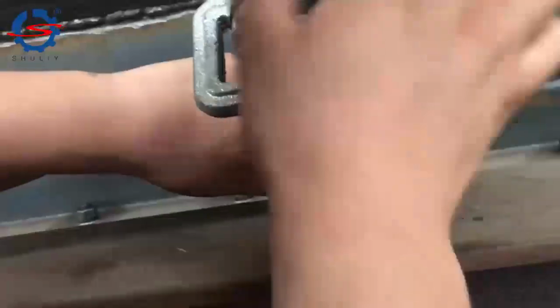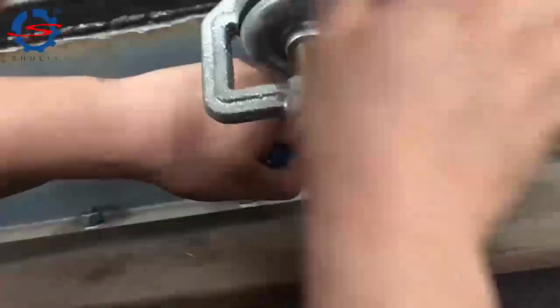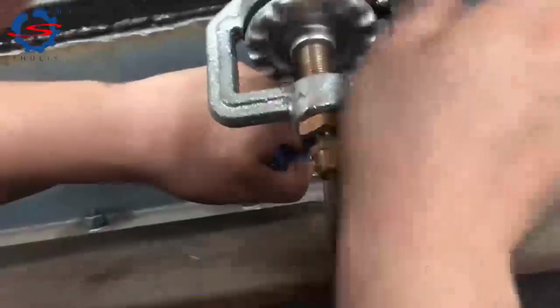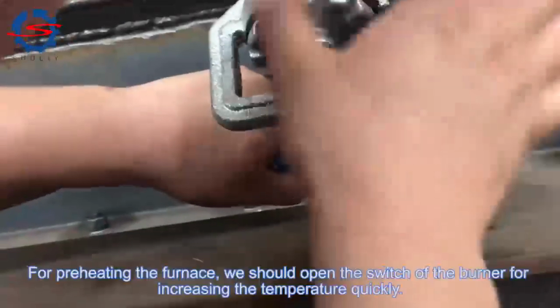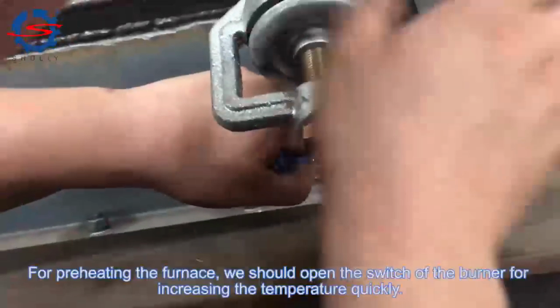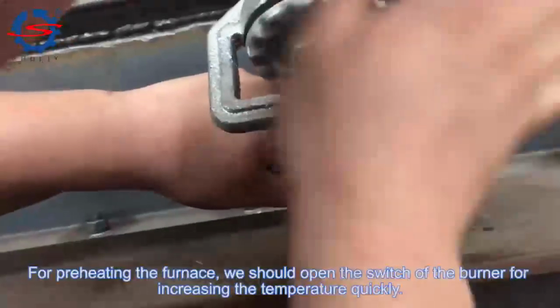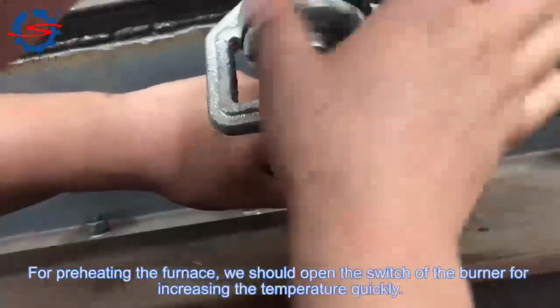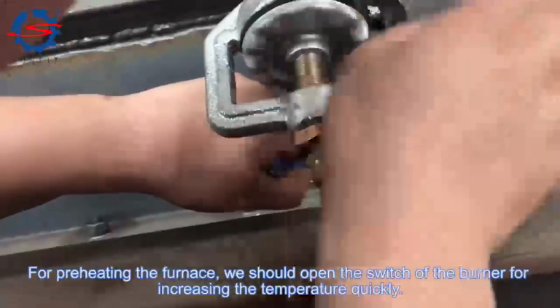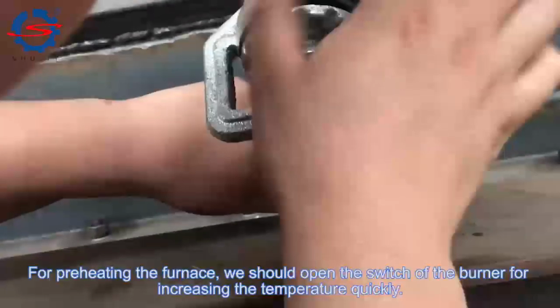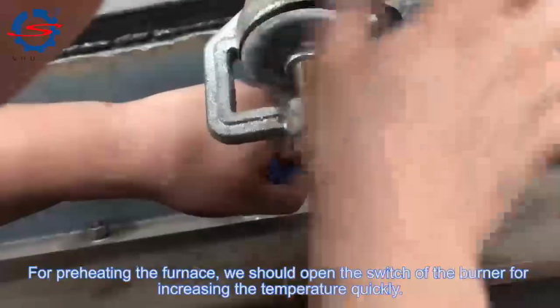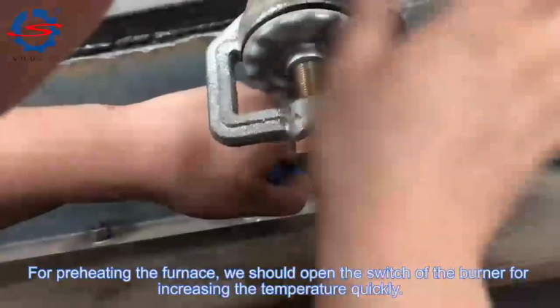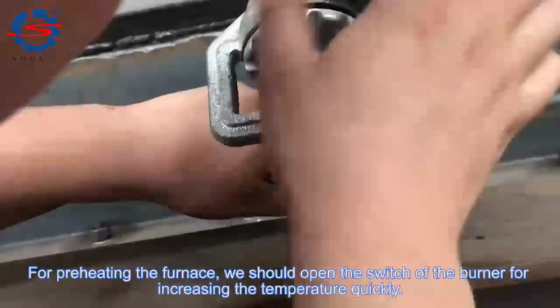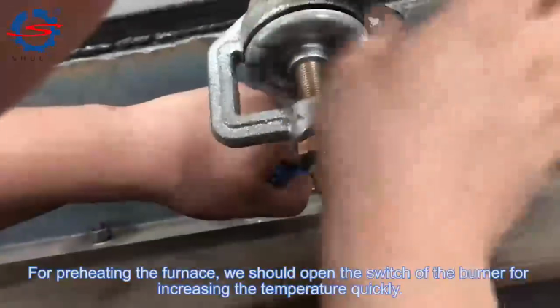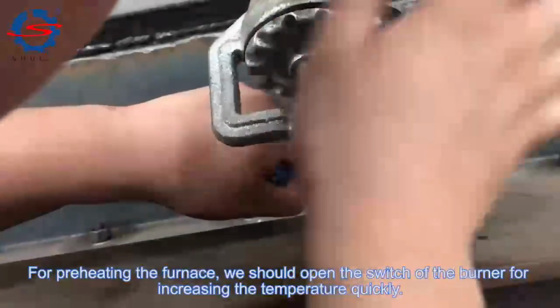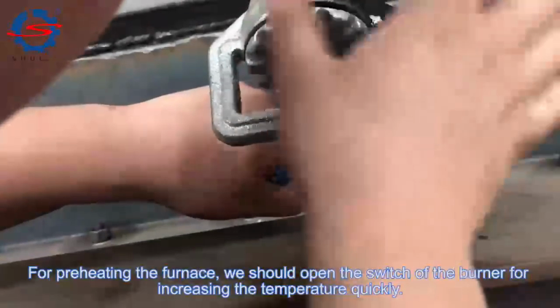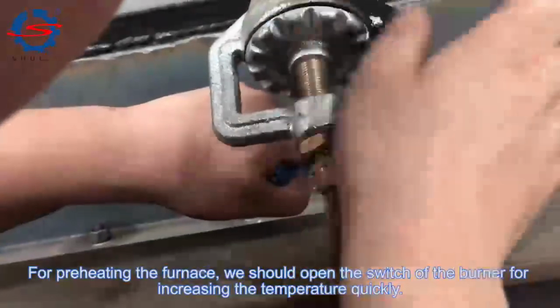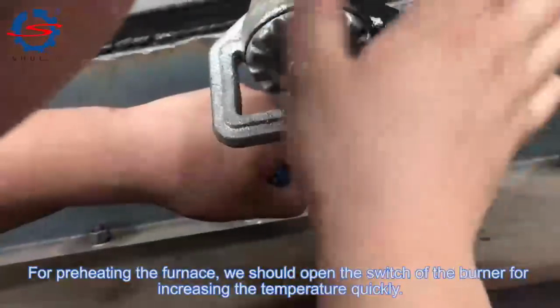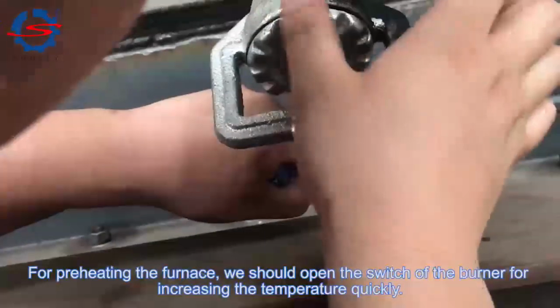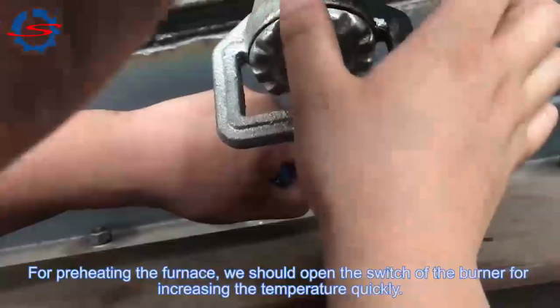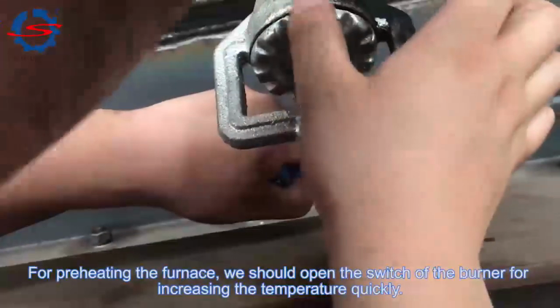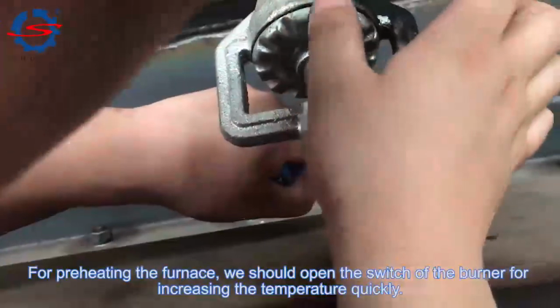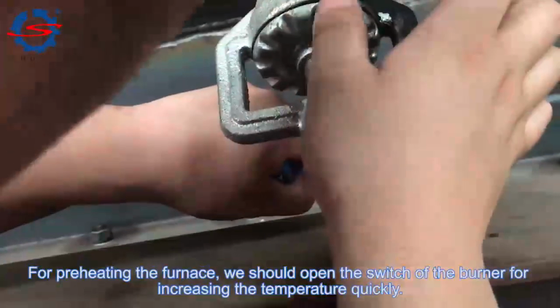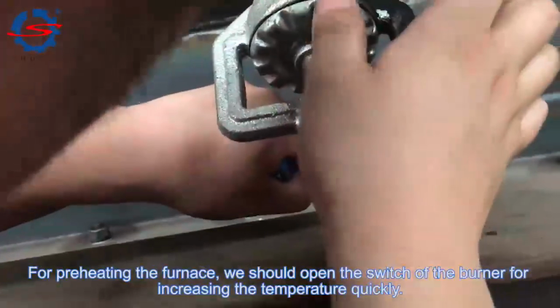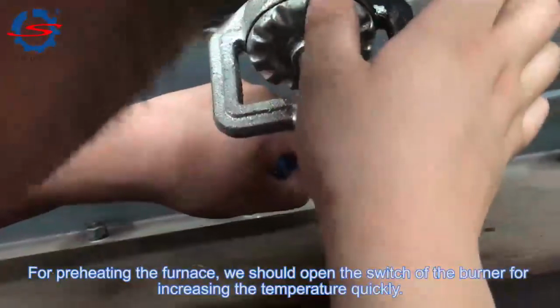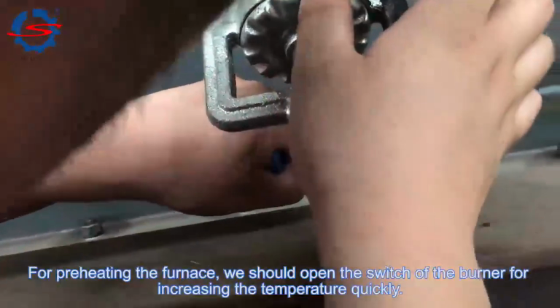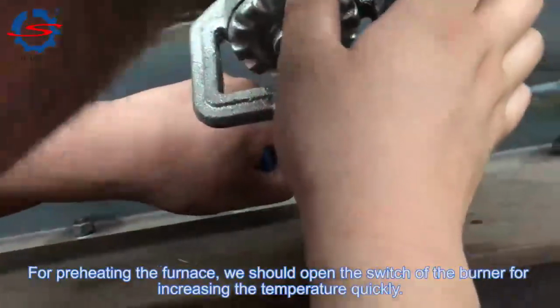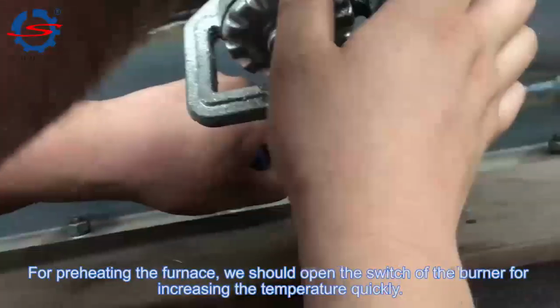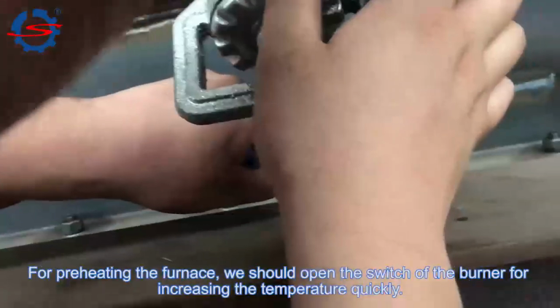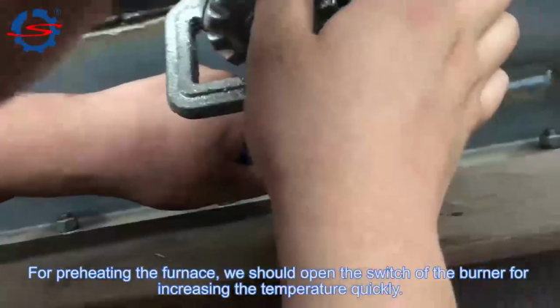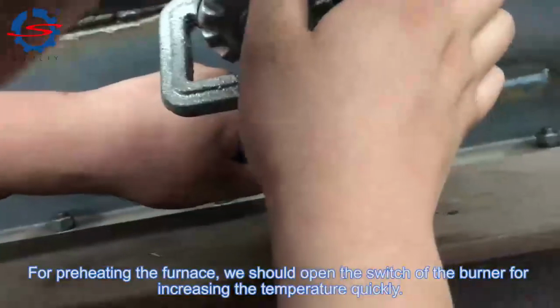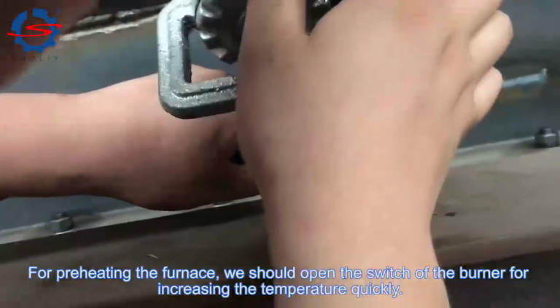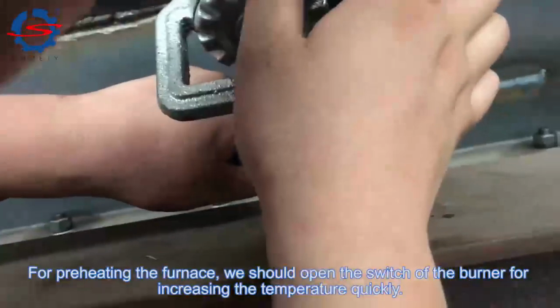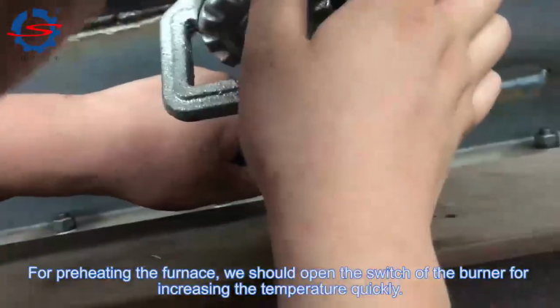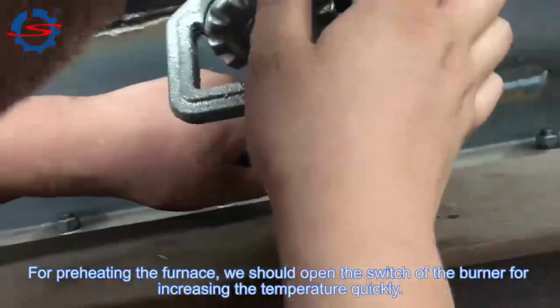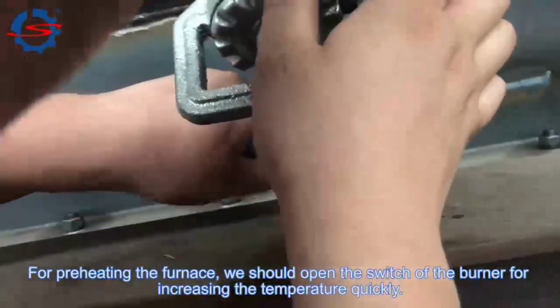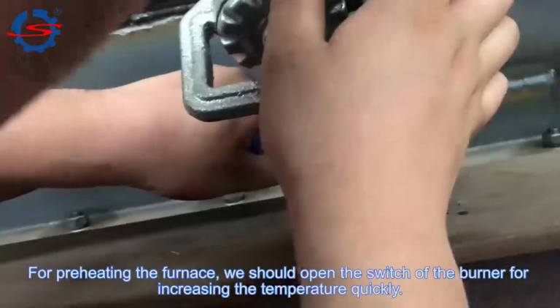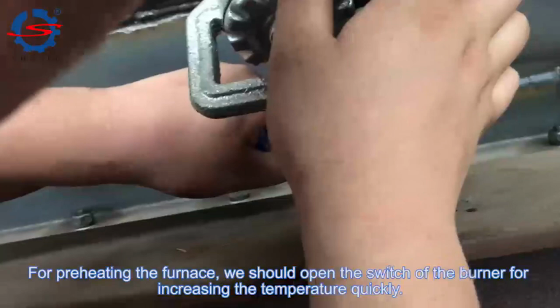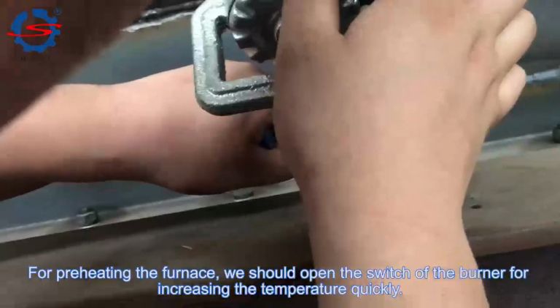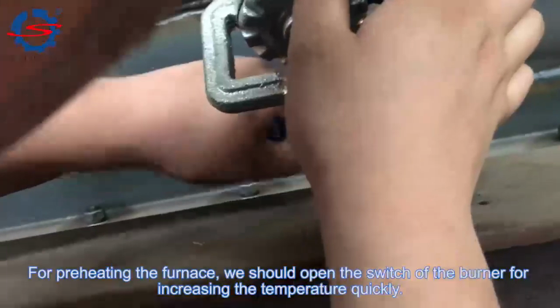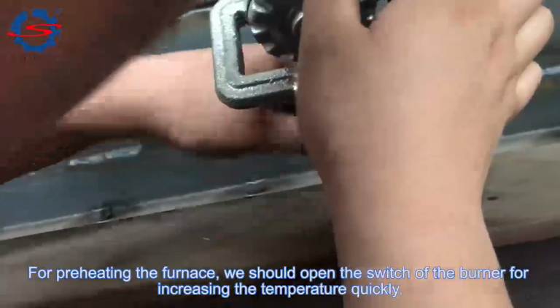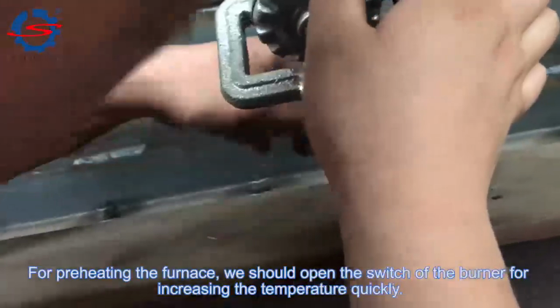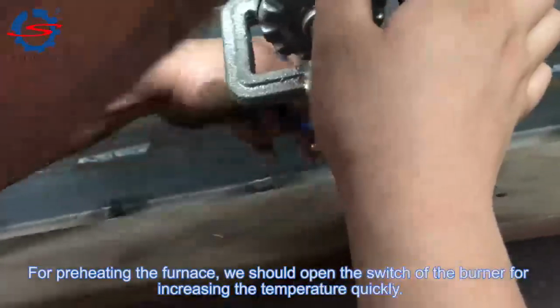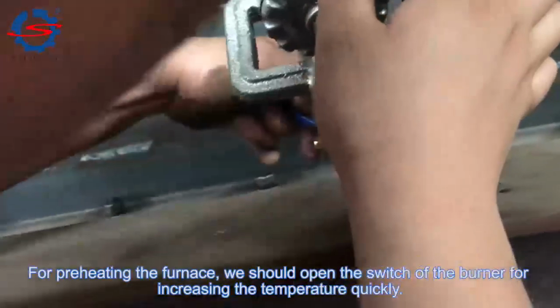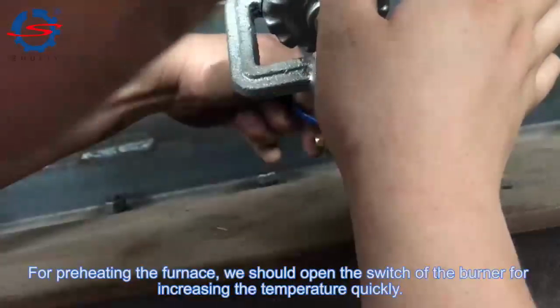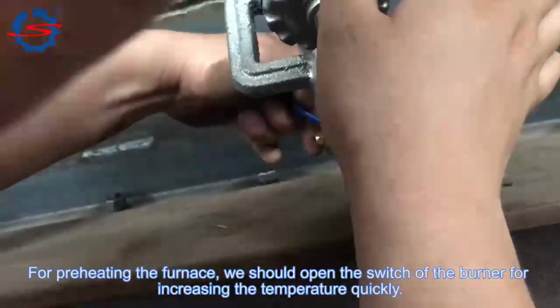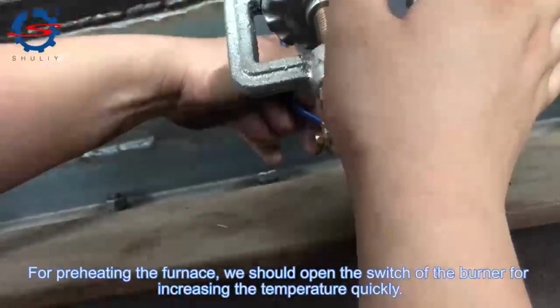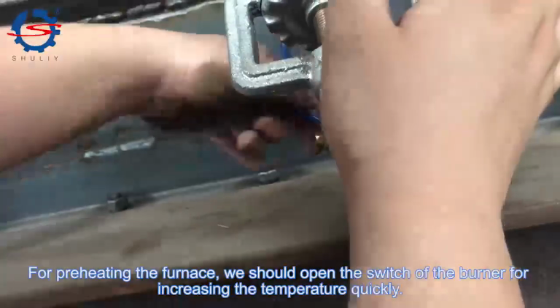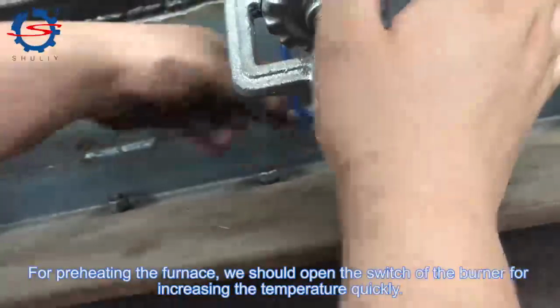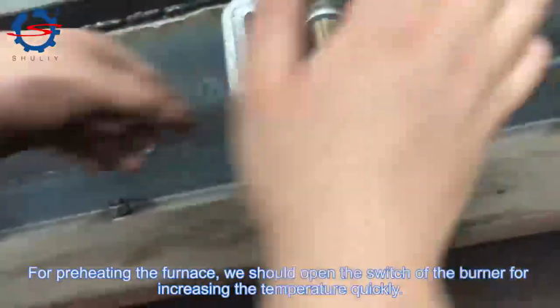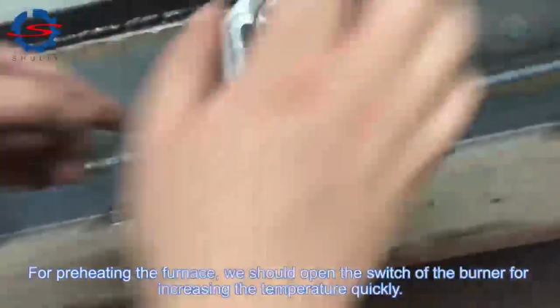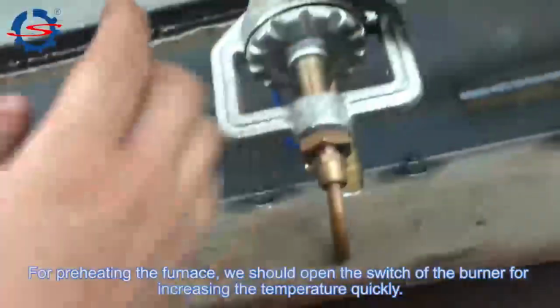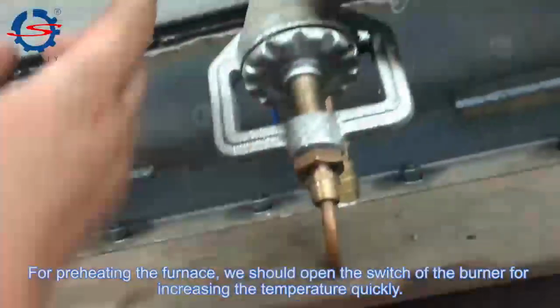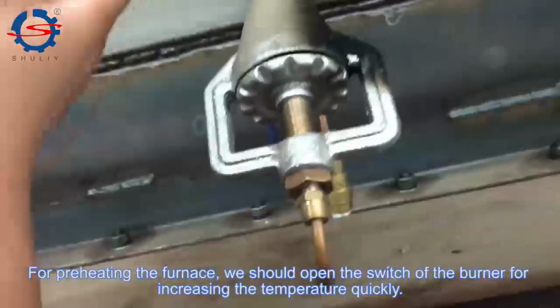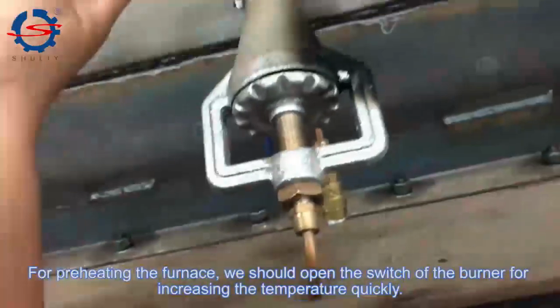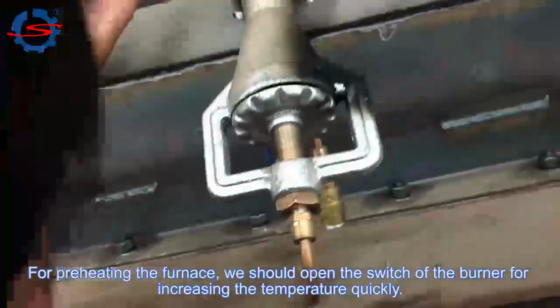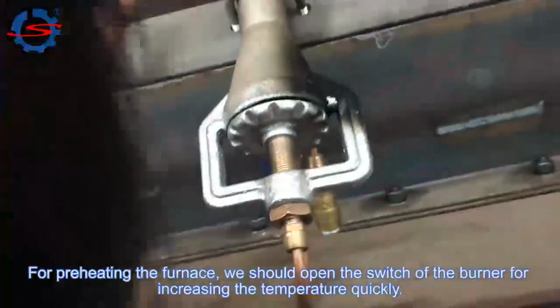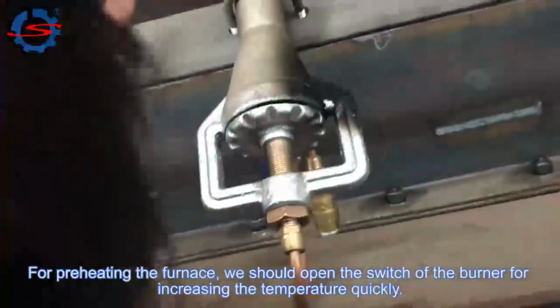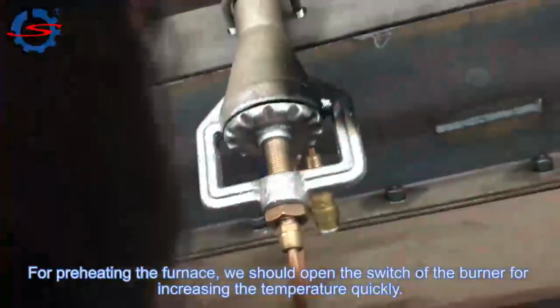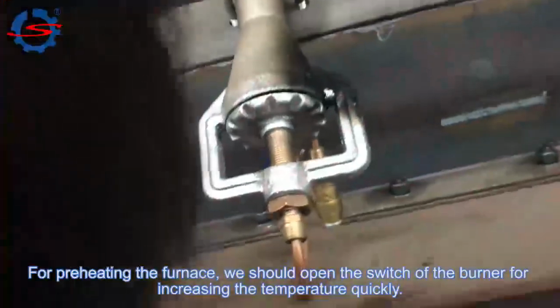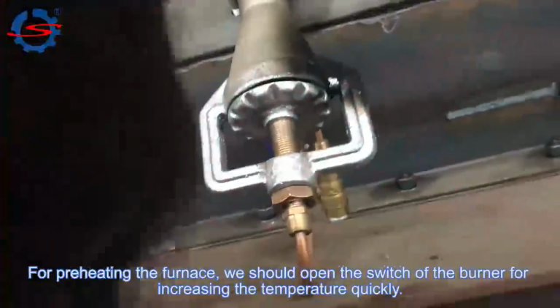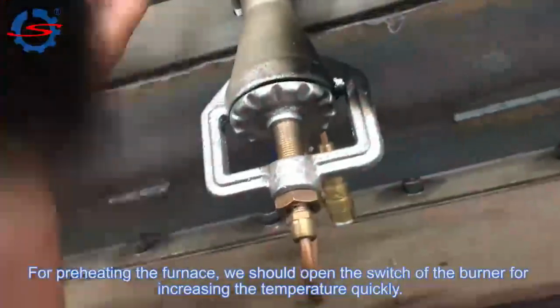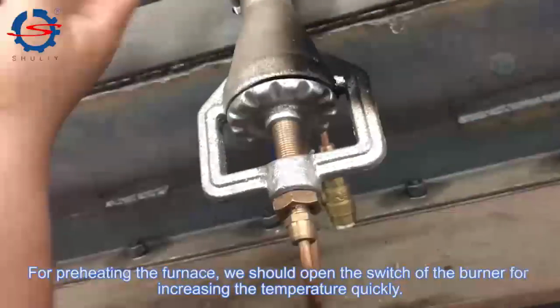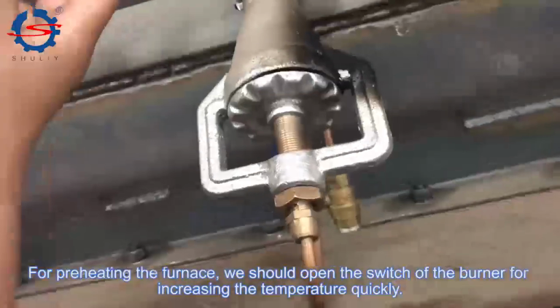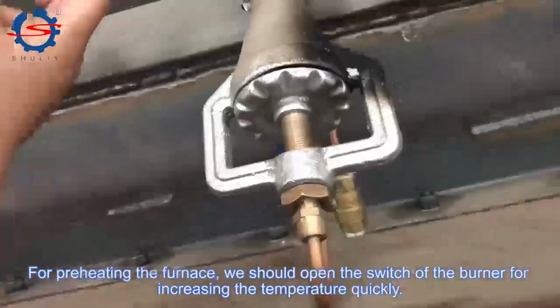For preheating the furnace, we should open the switch of the burner to increase the temperature quickly.